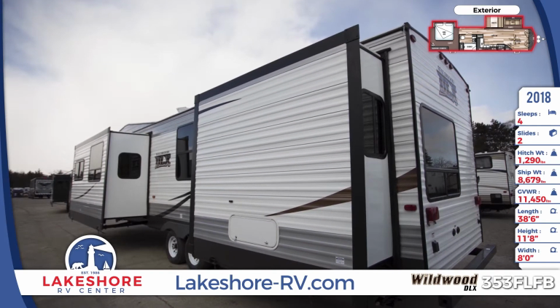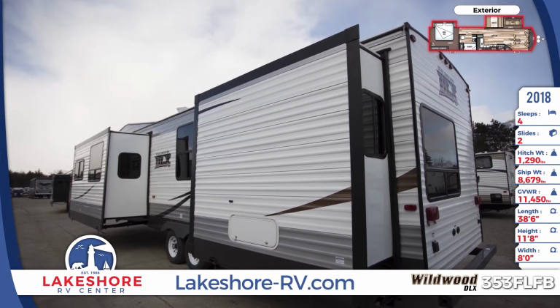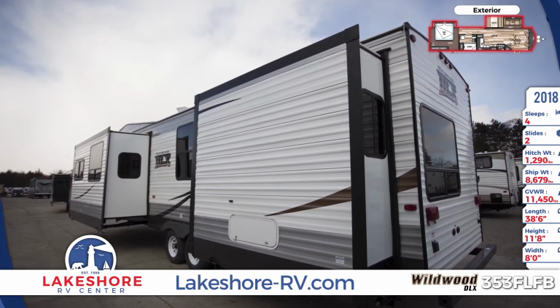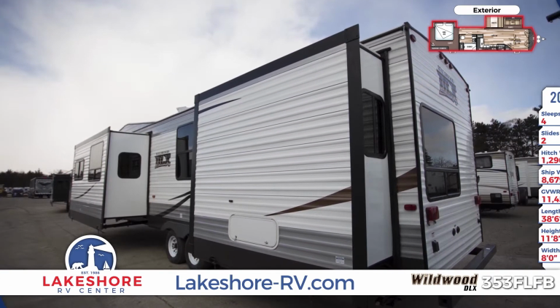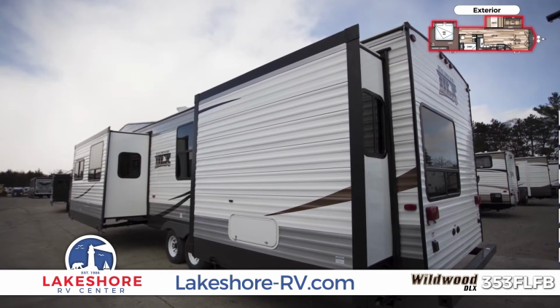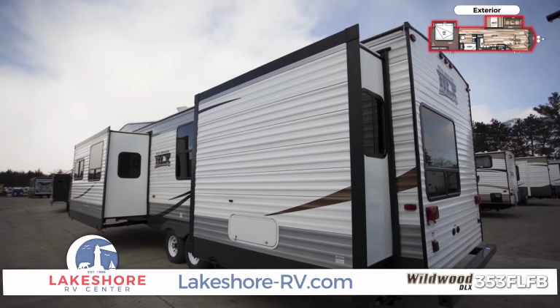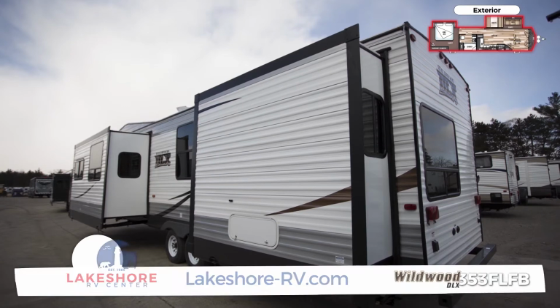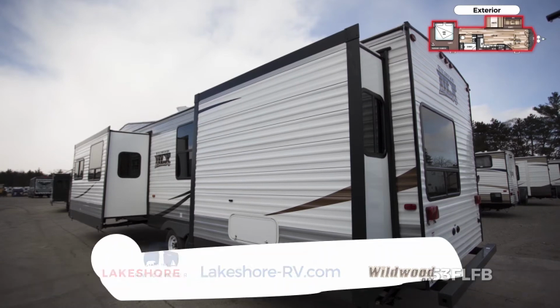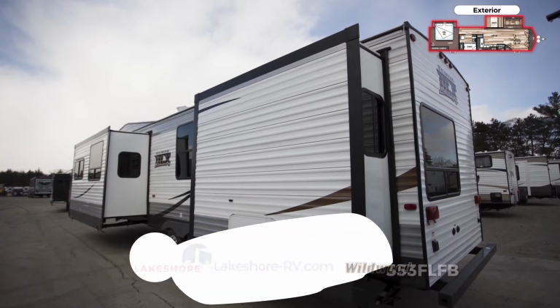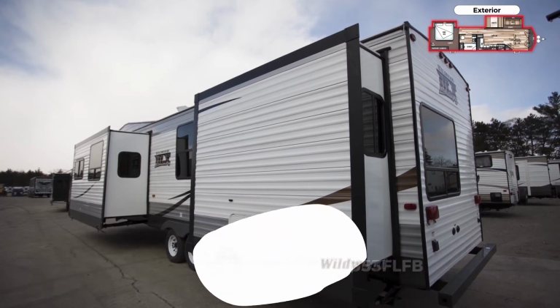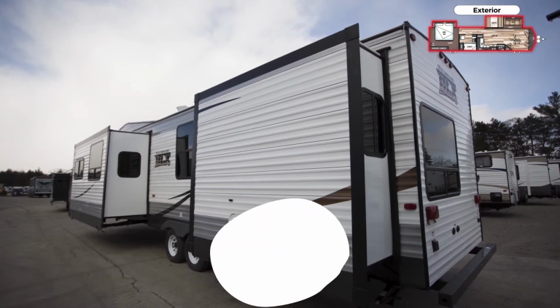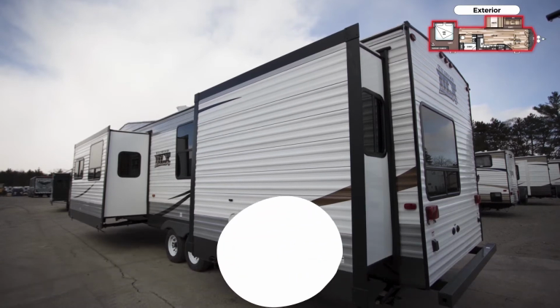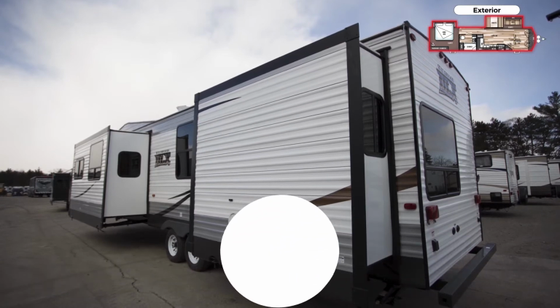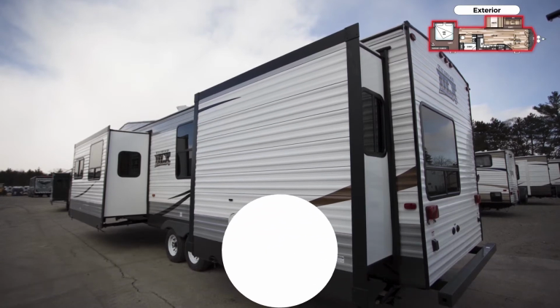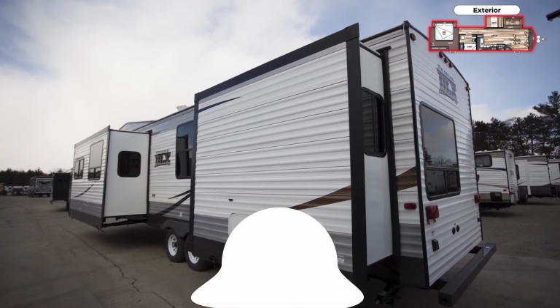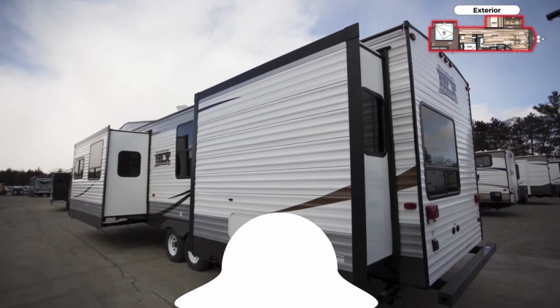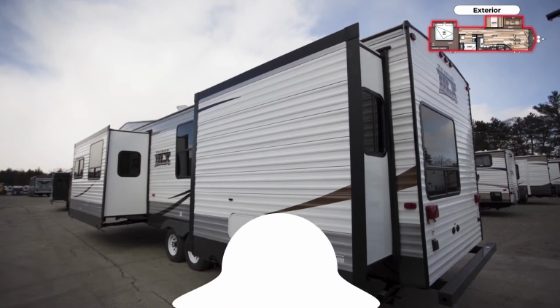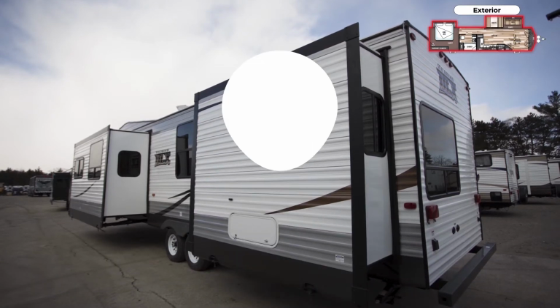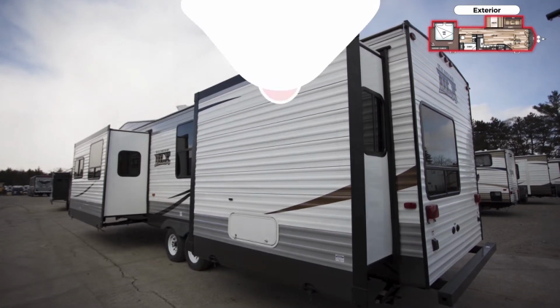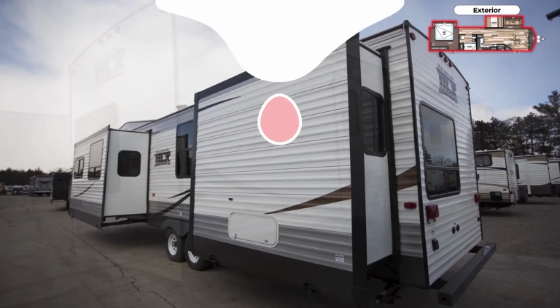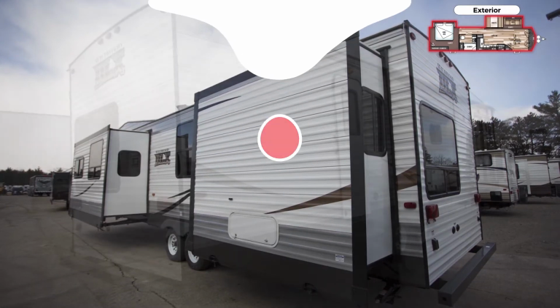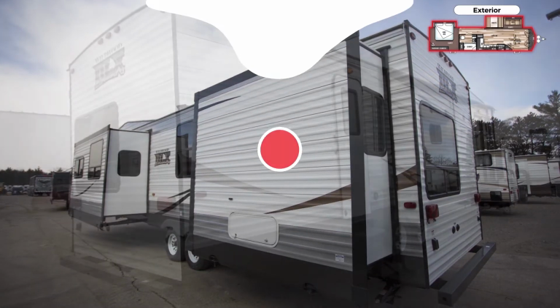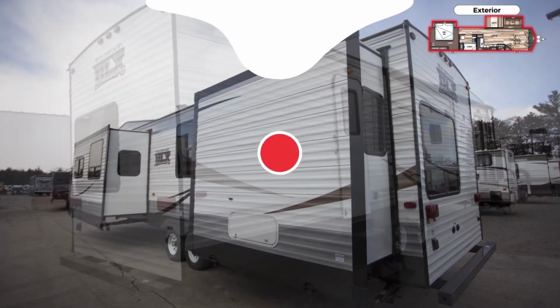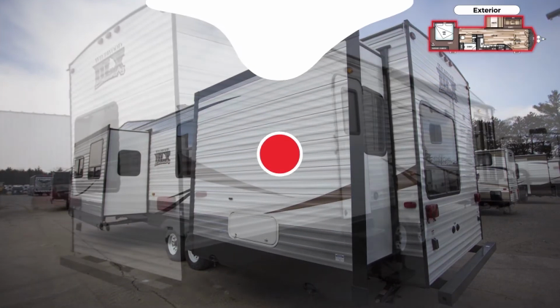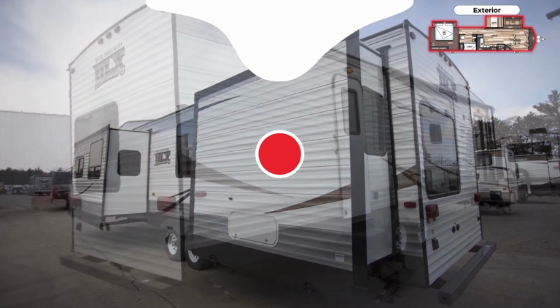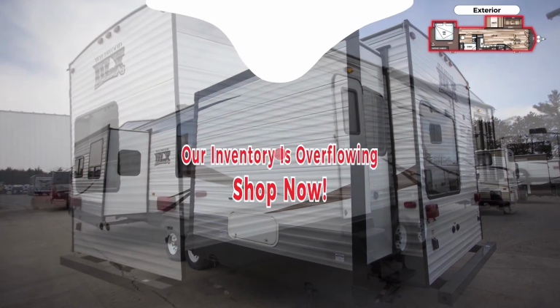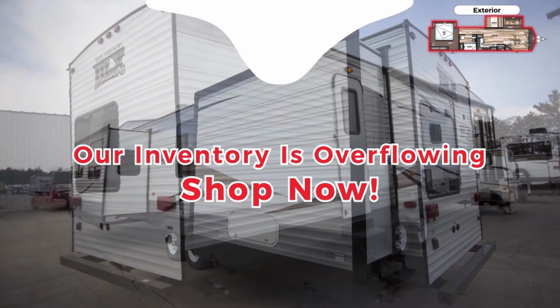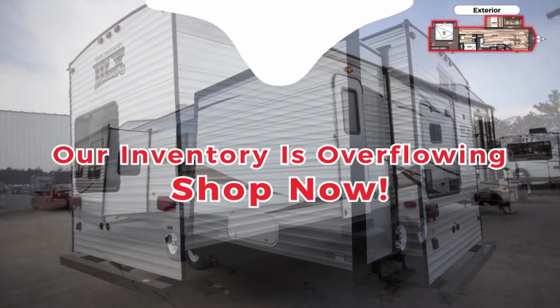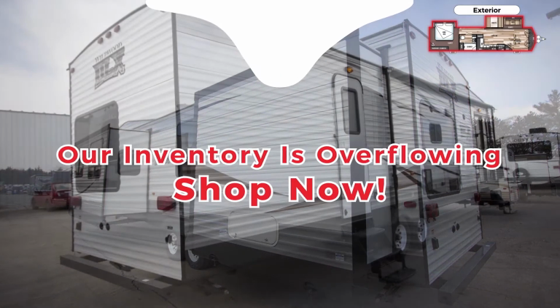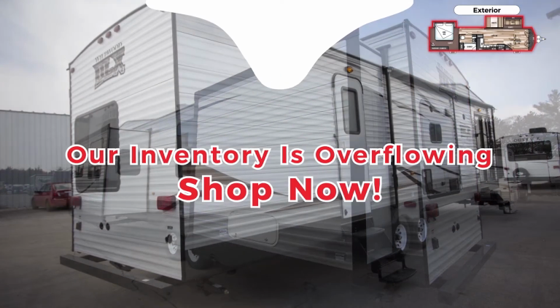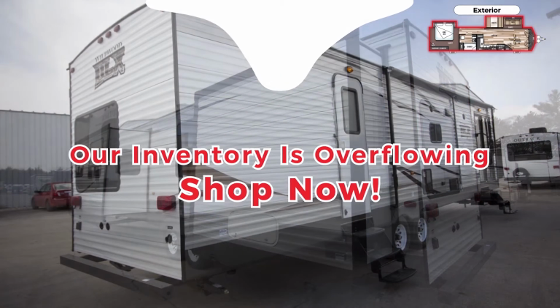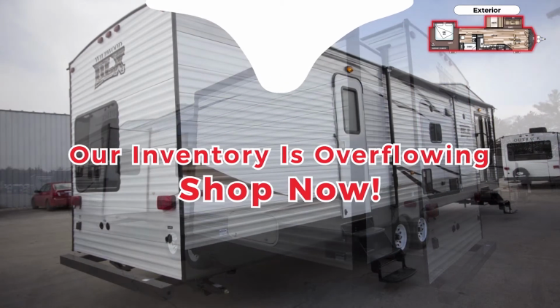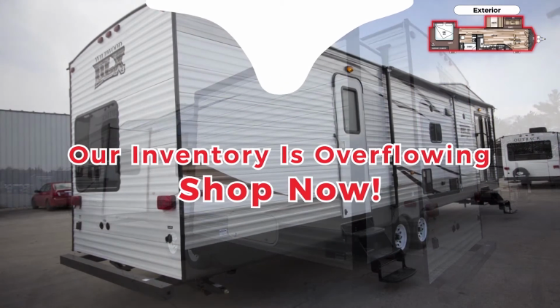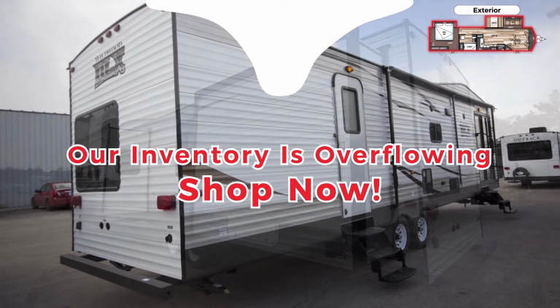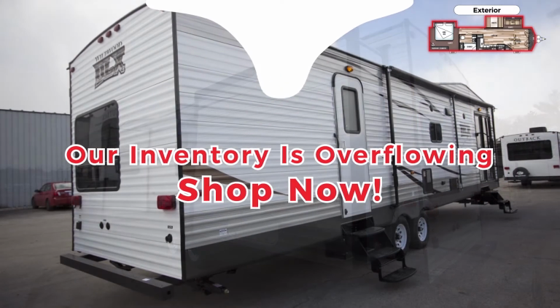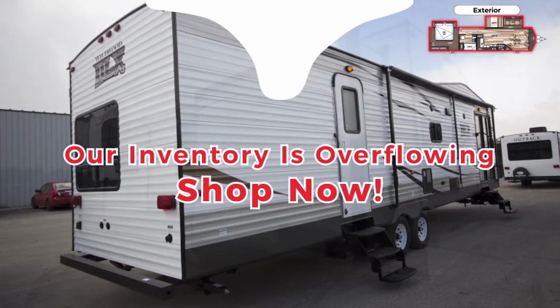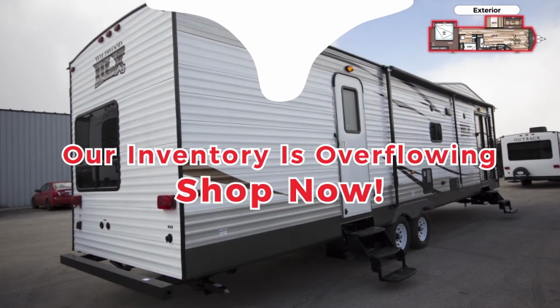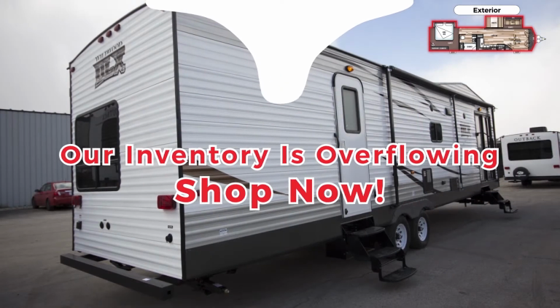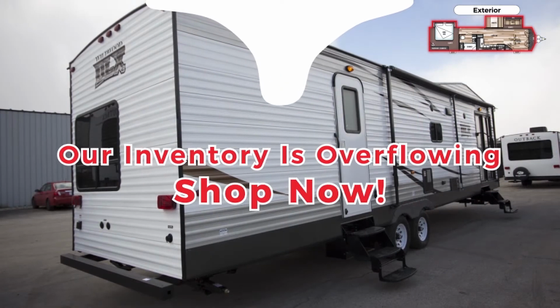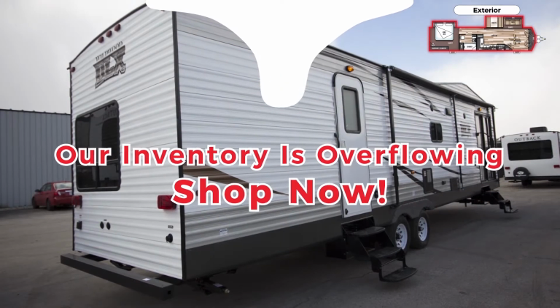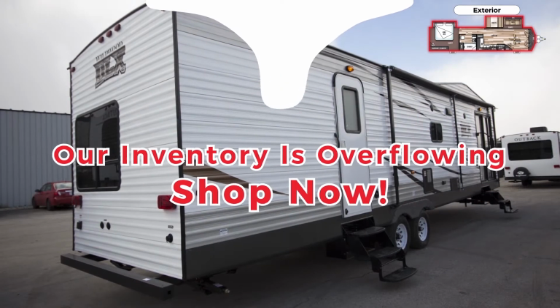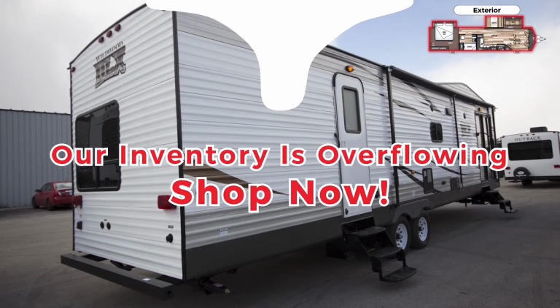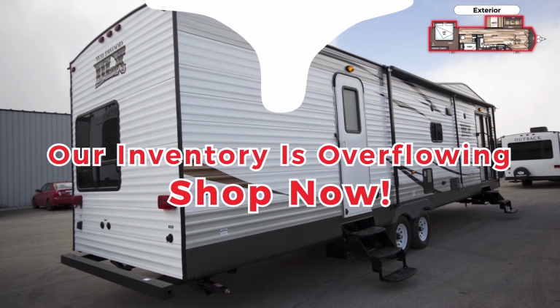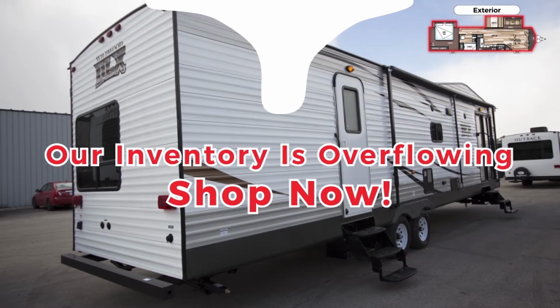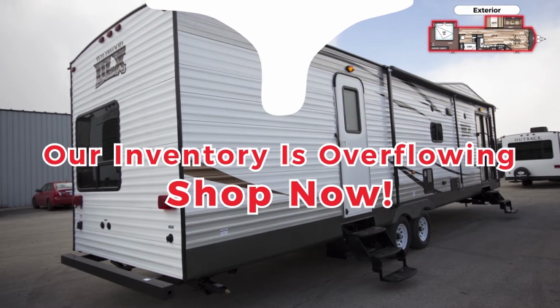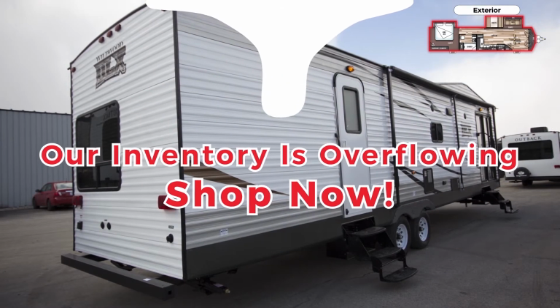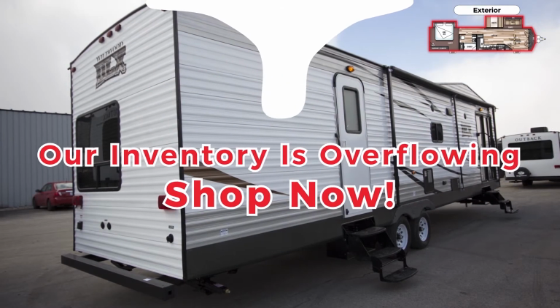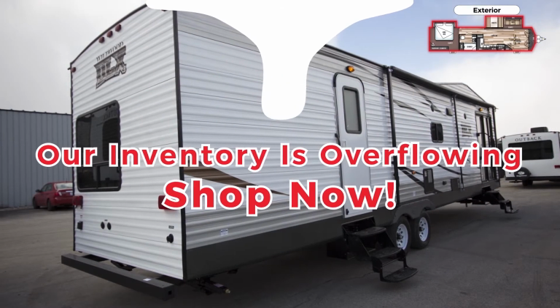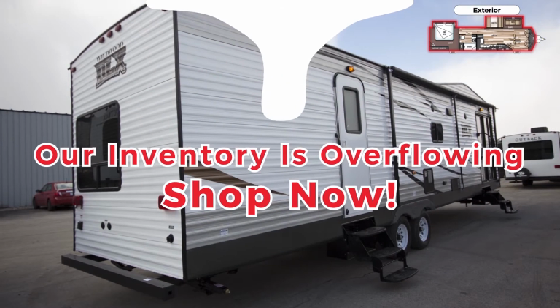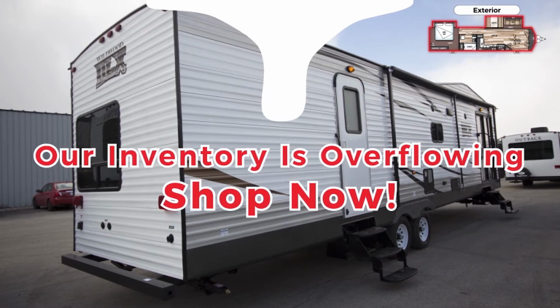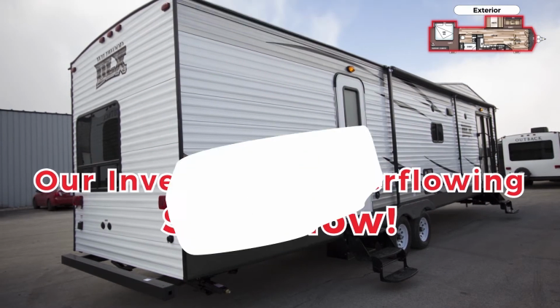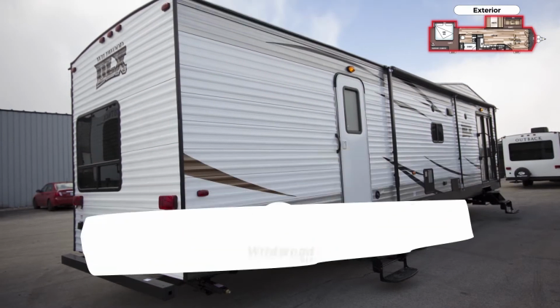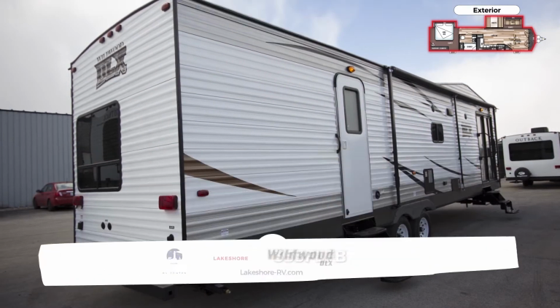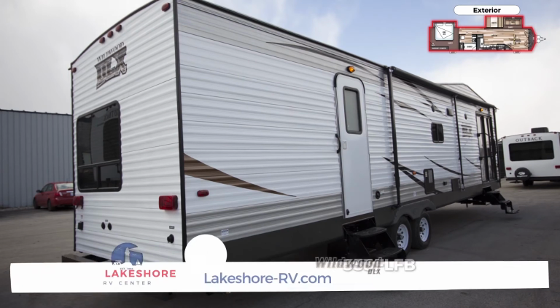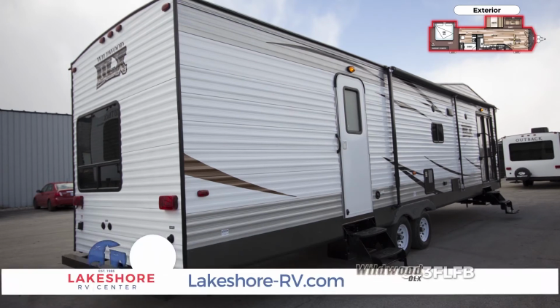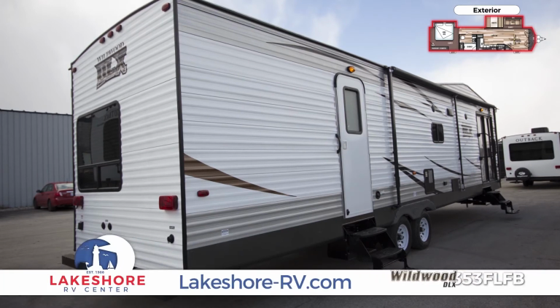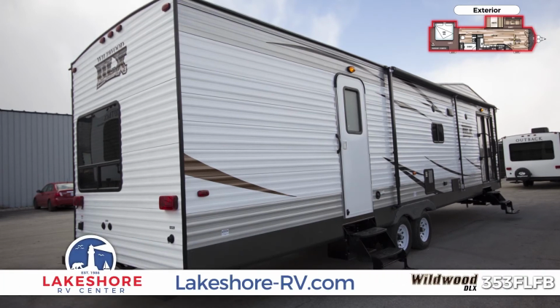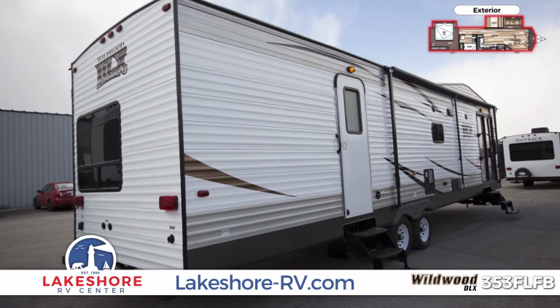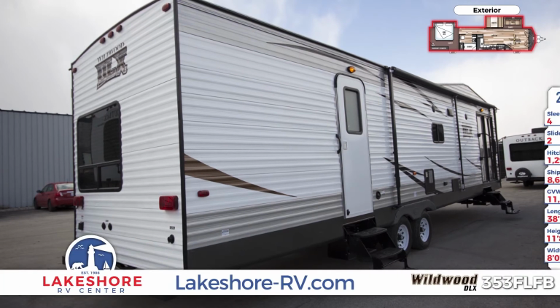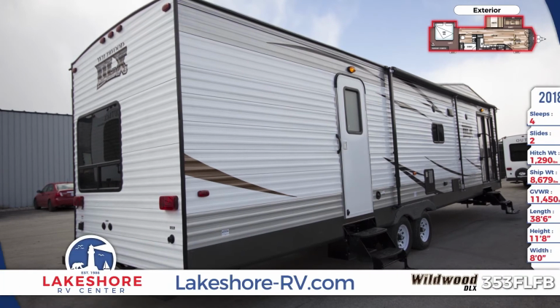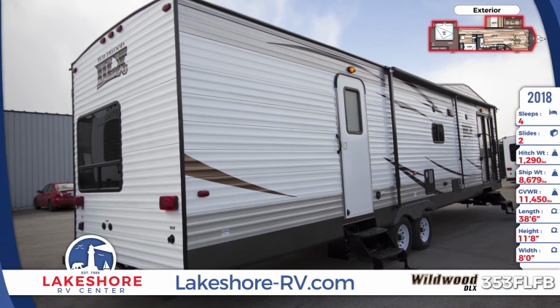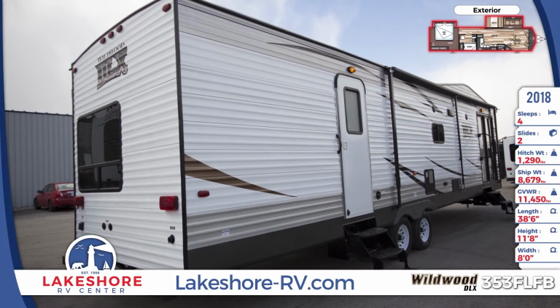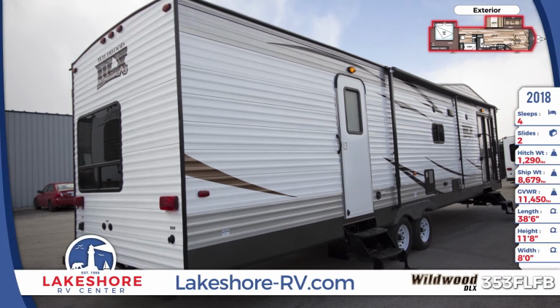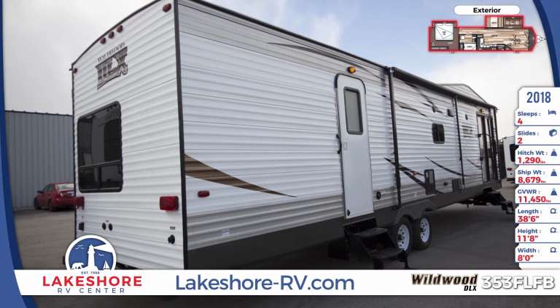Our overflowing inventory is priced to move, so shop in-store or online now at Lakeshore-RV.com.